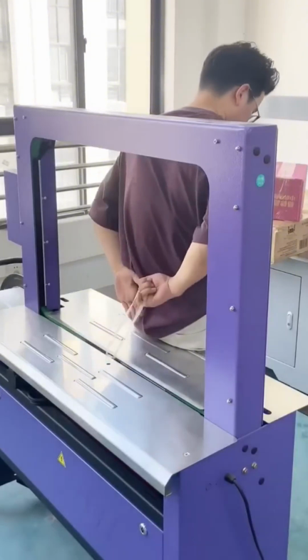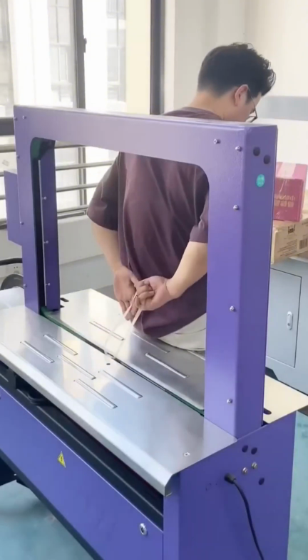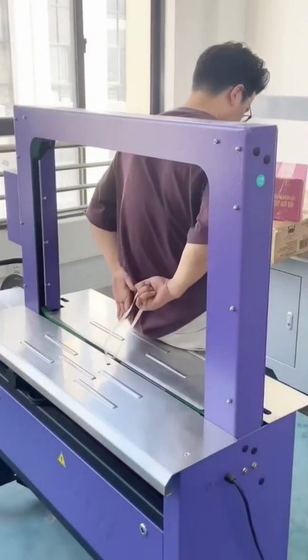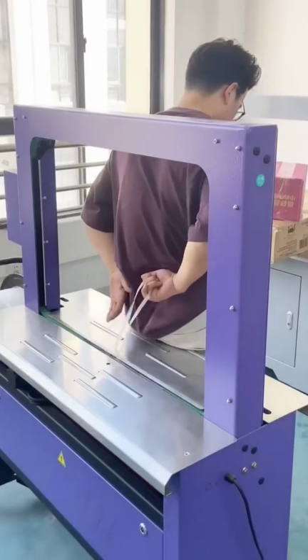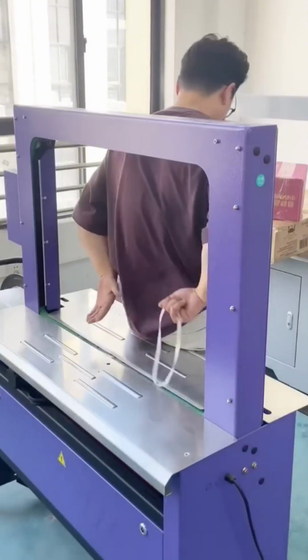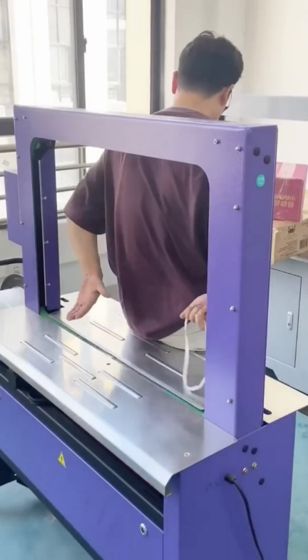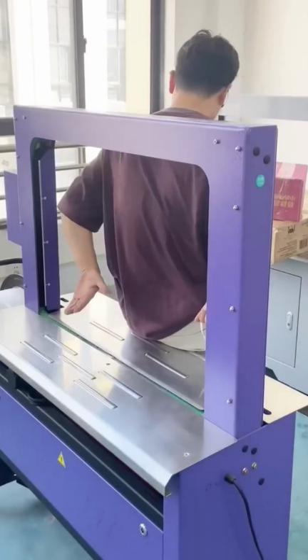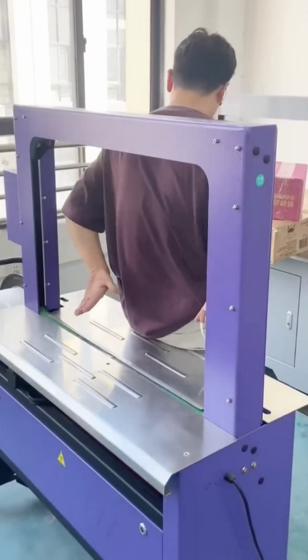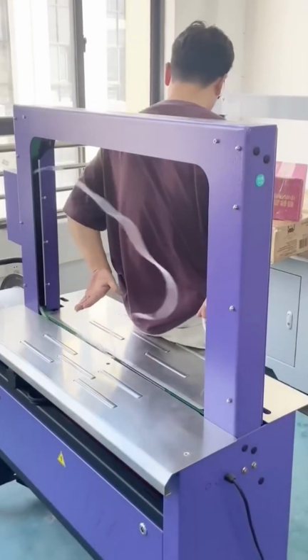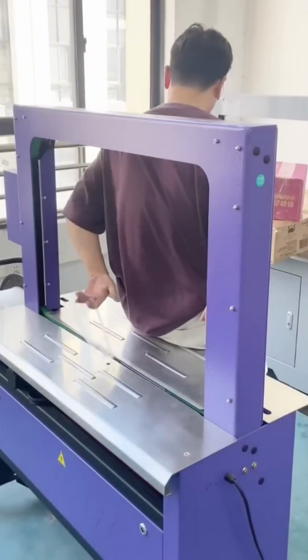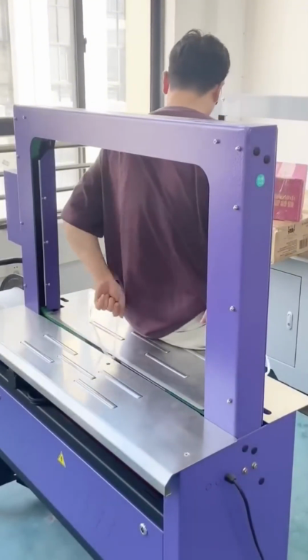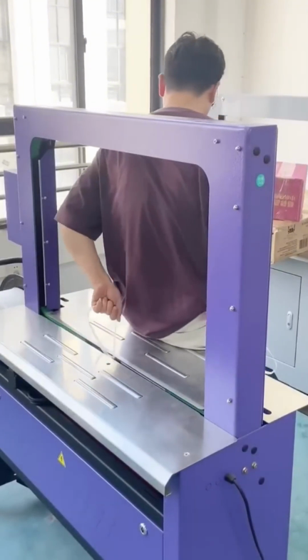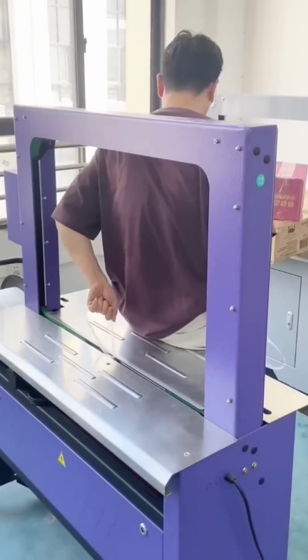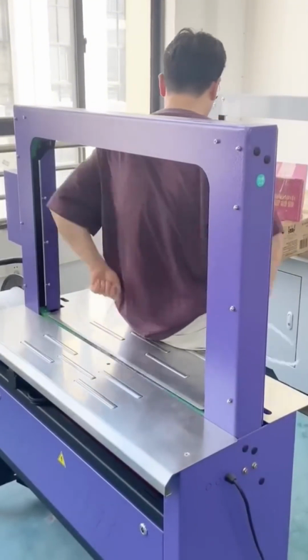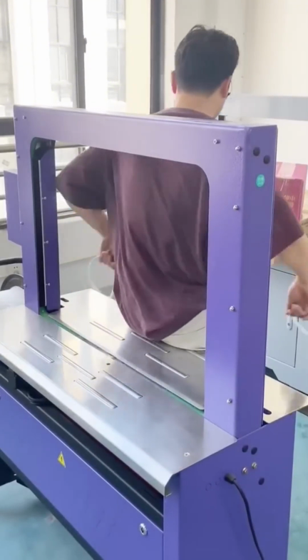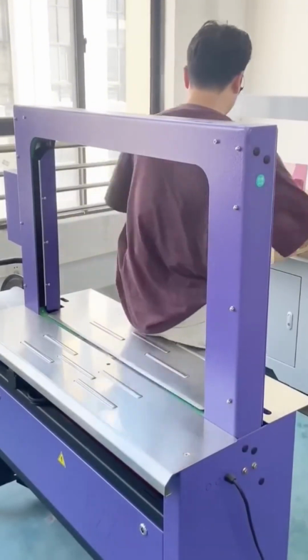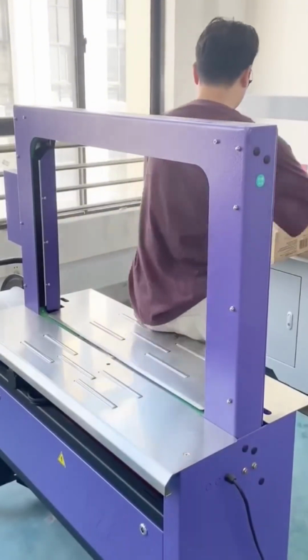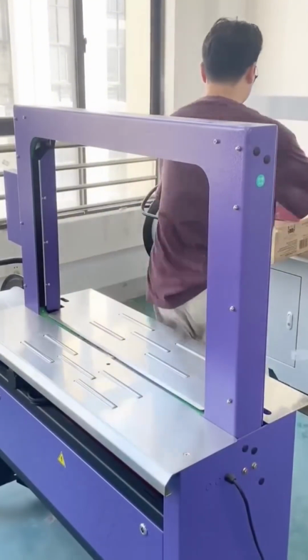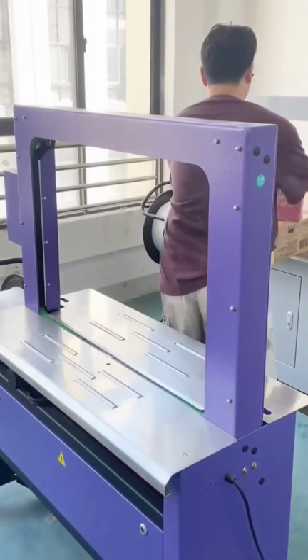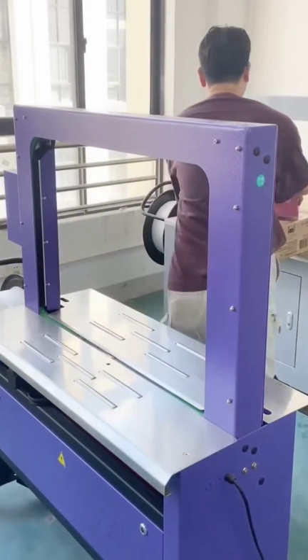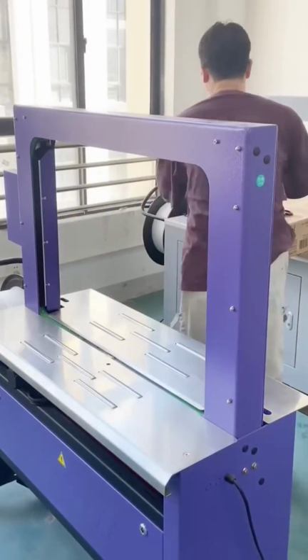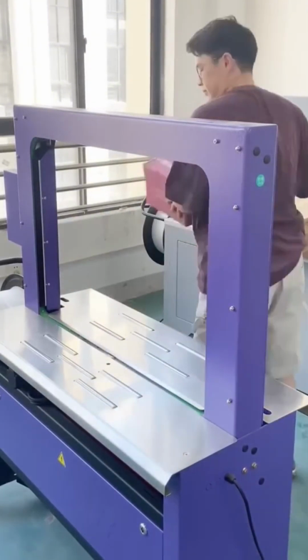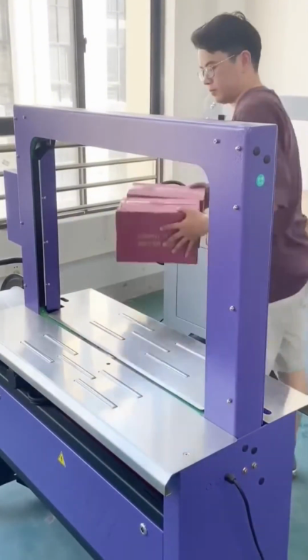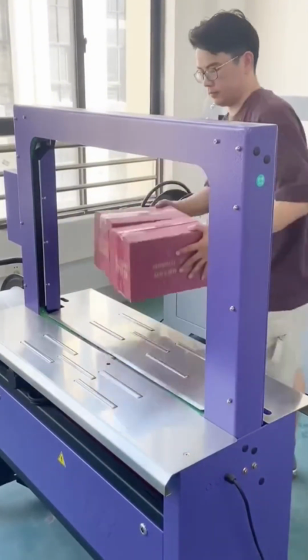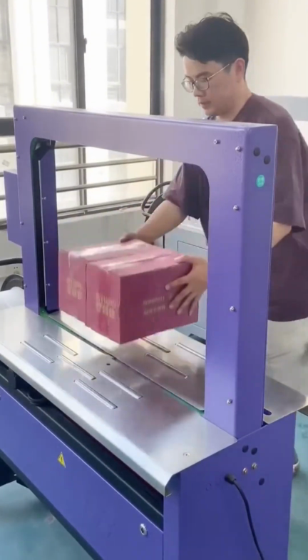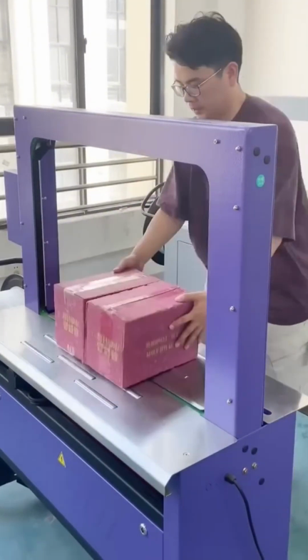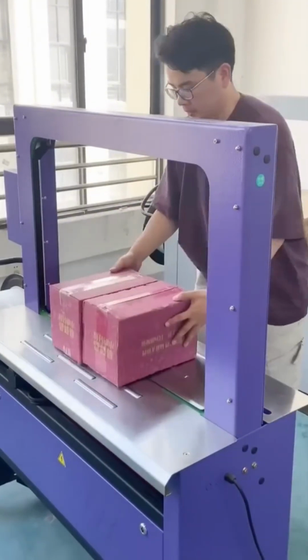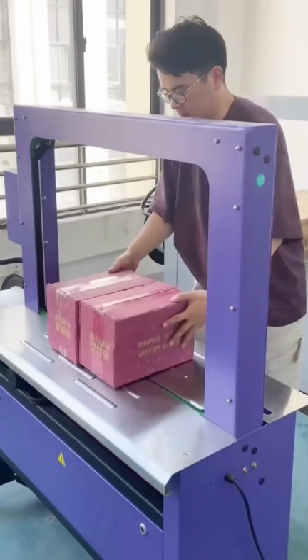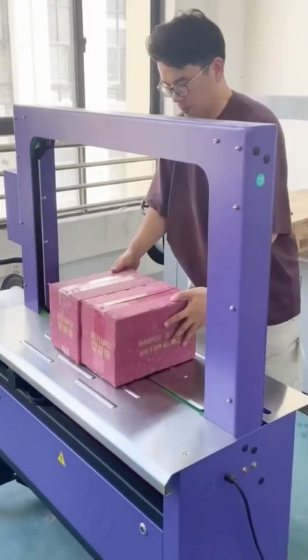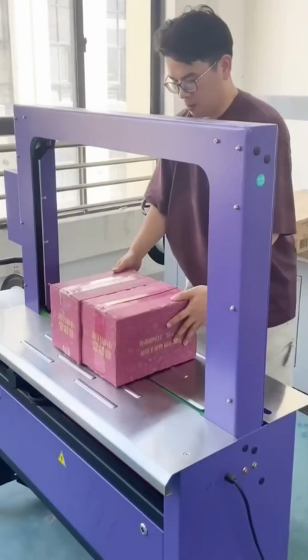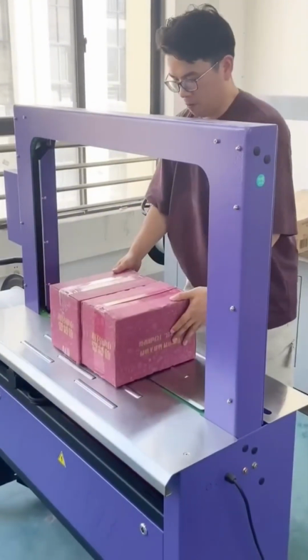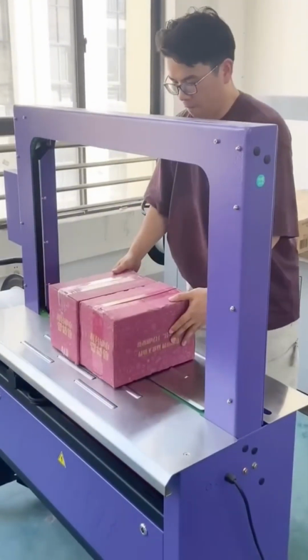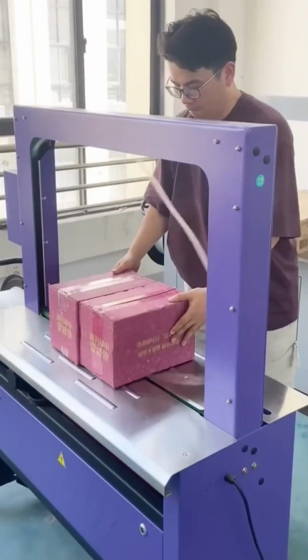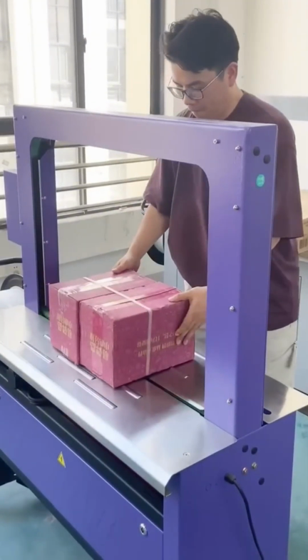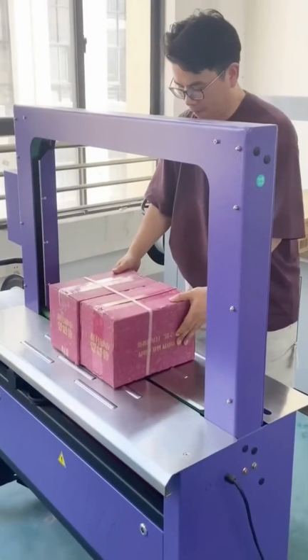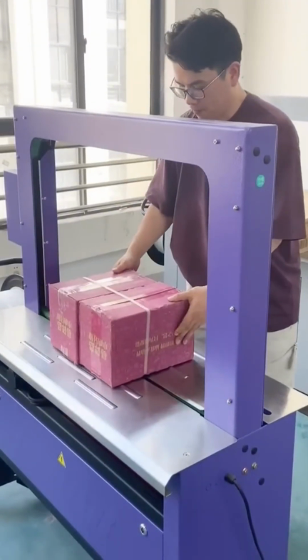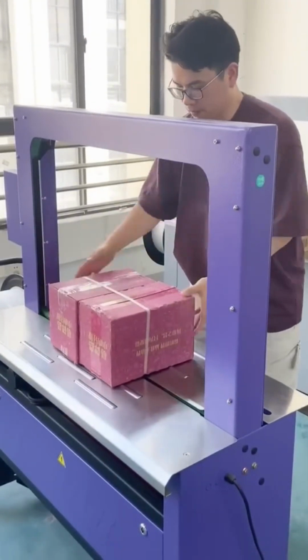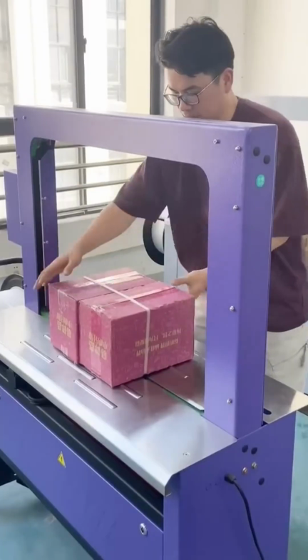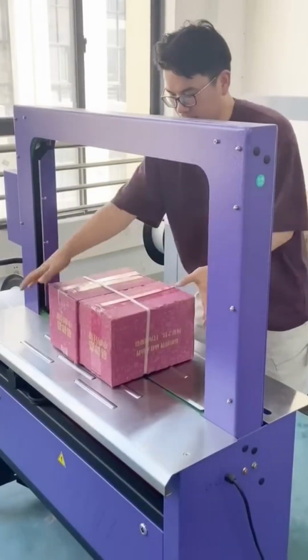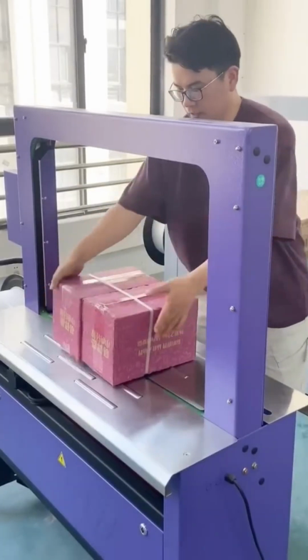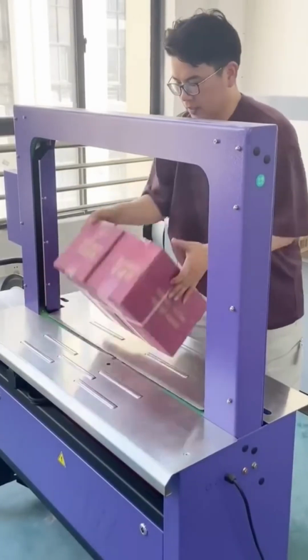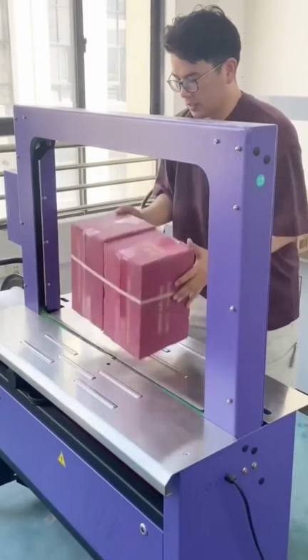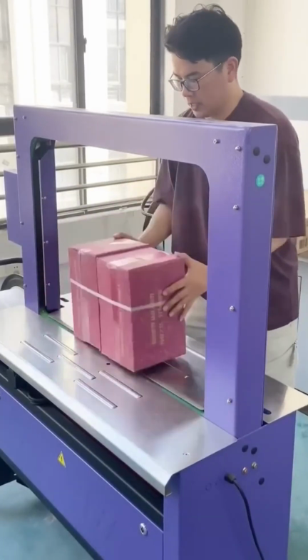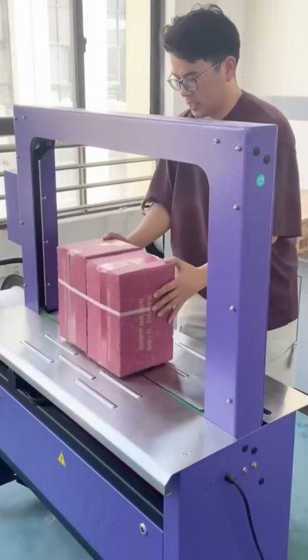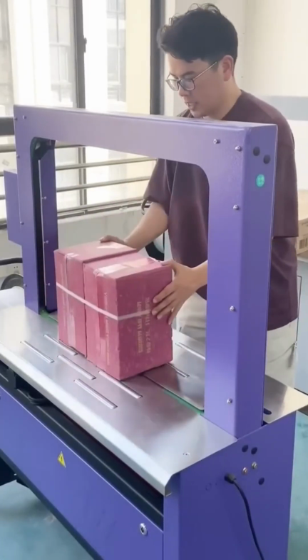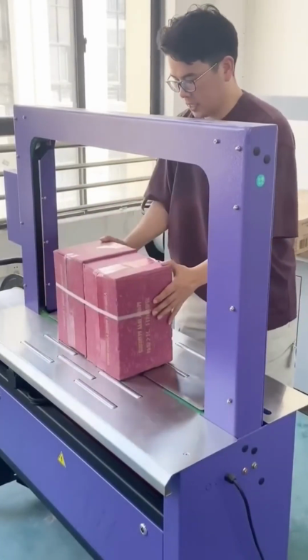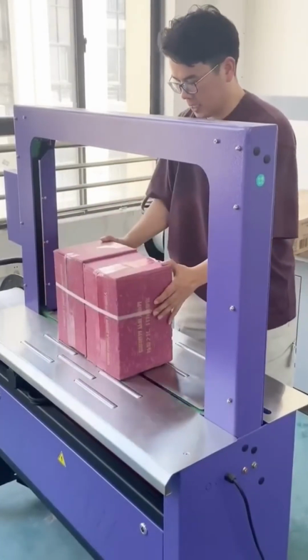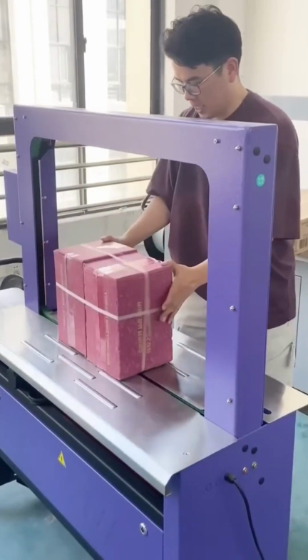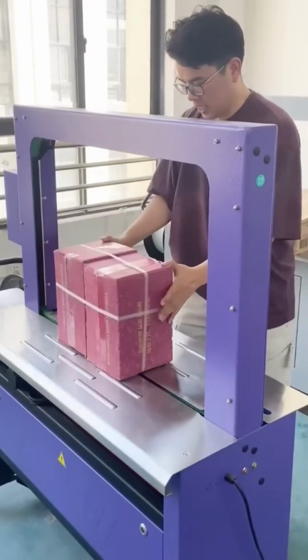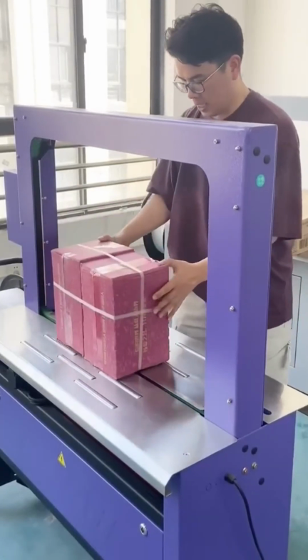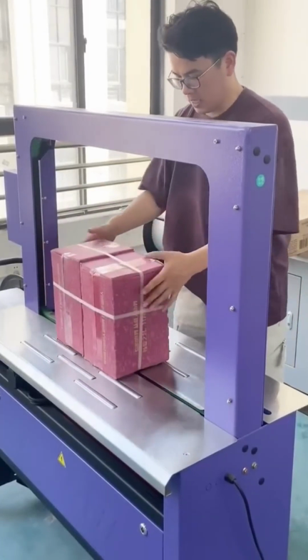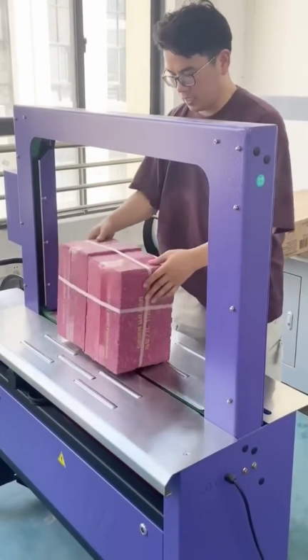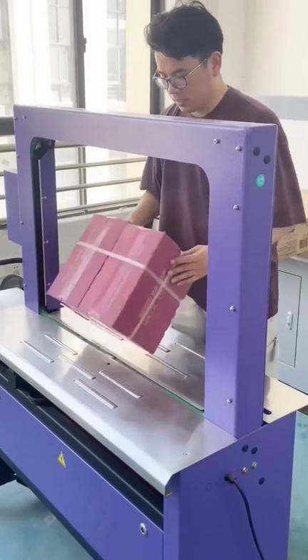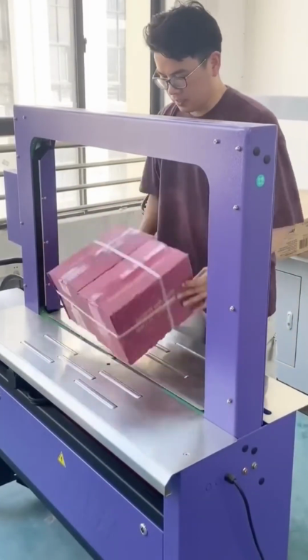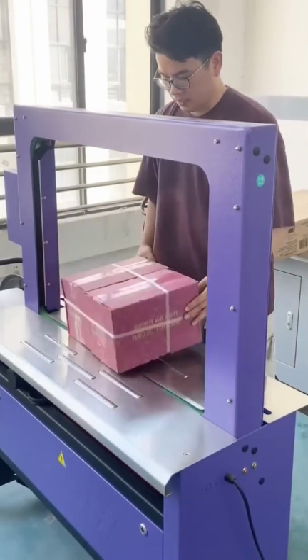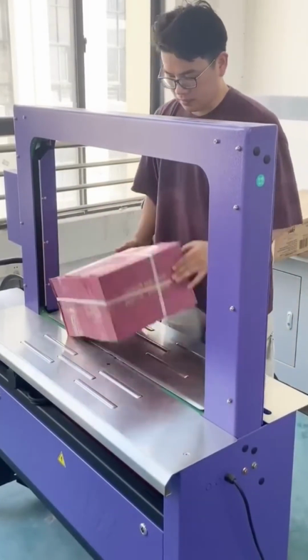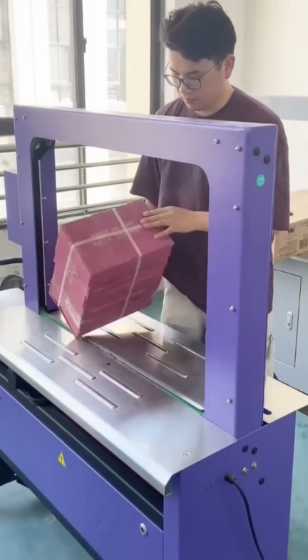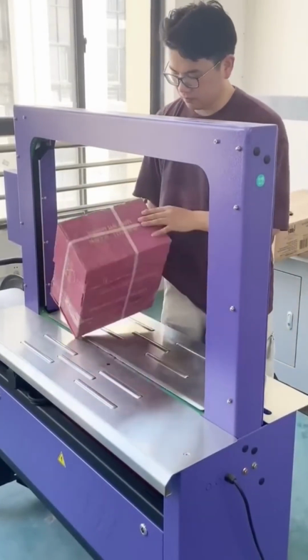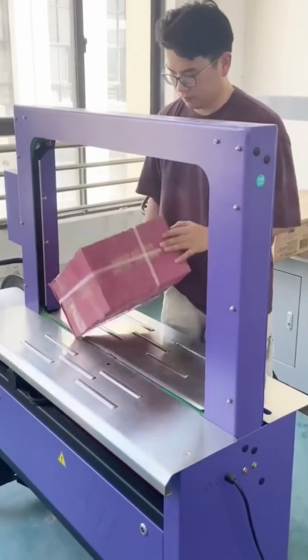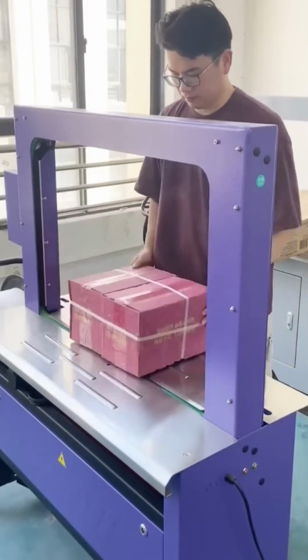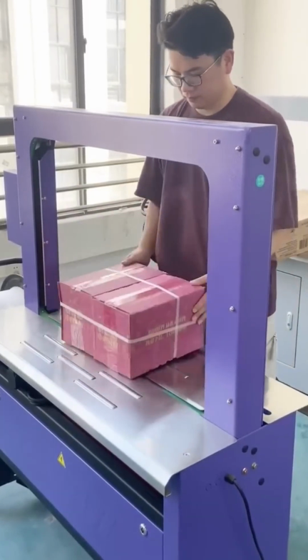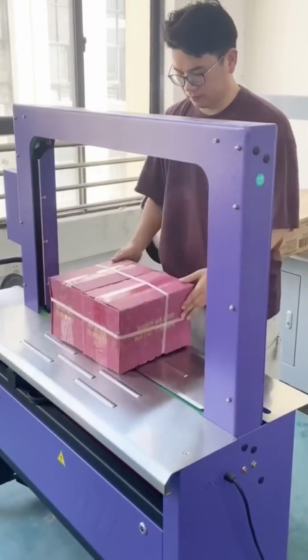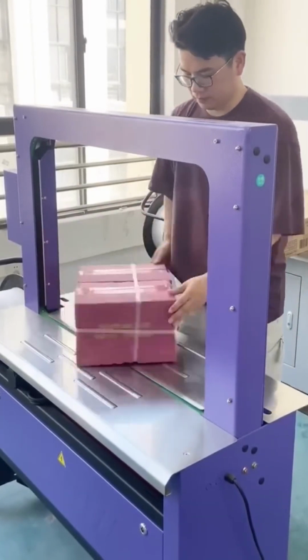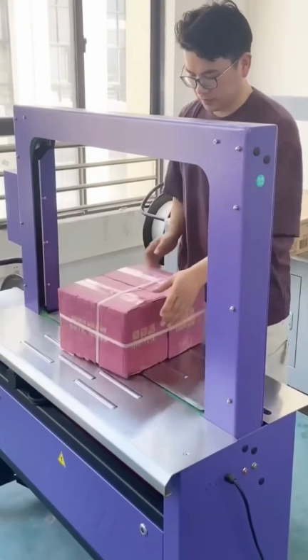Flat boxes fold into perfect shapes, sealed in seconds. Like watching paper origami powered by caffeine and conveyor belts.